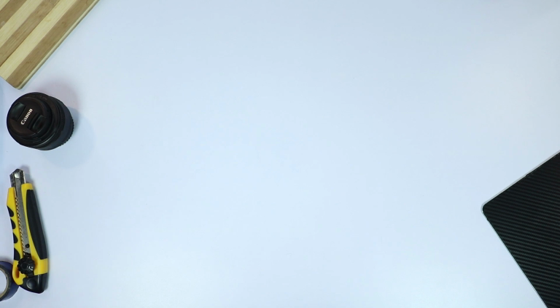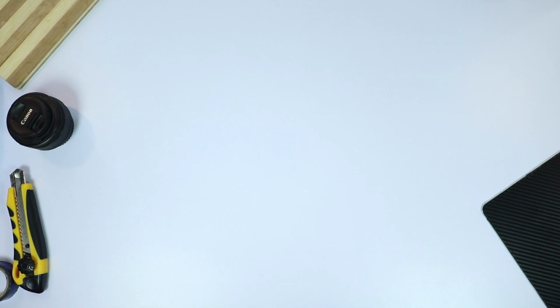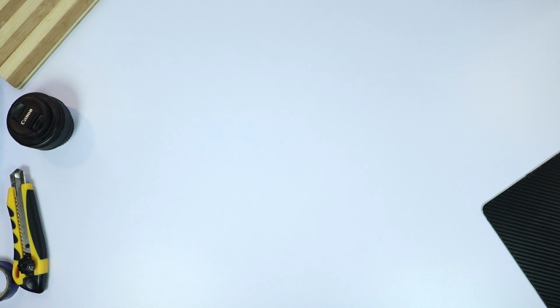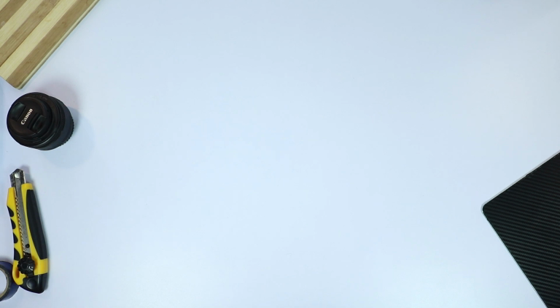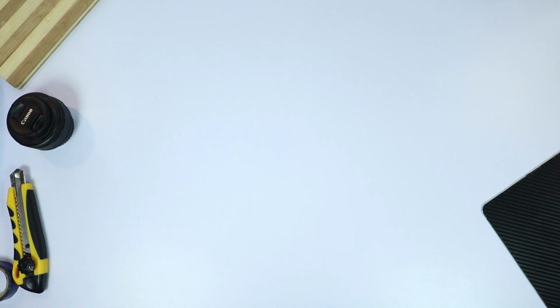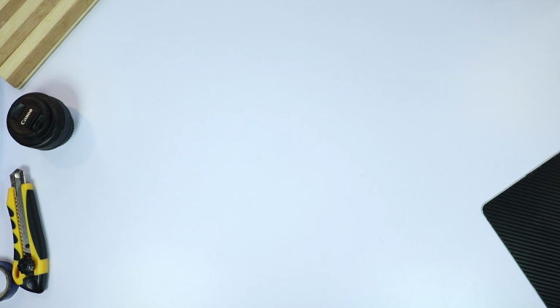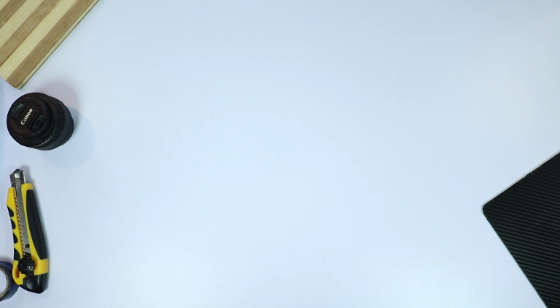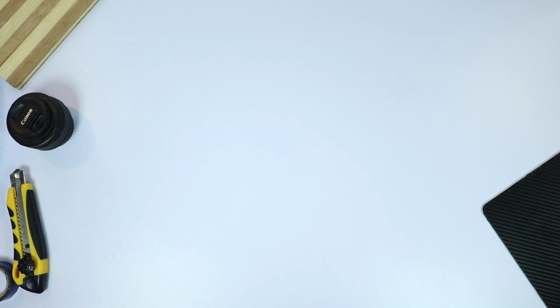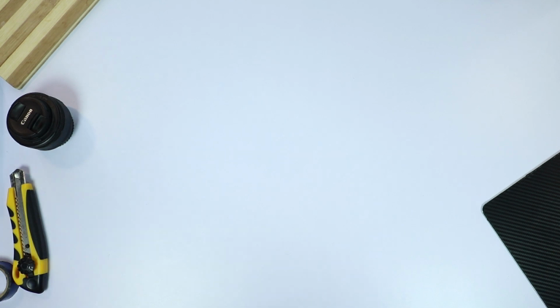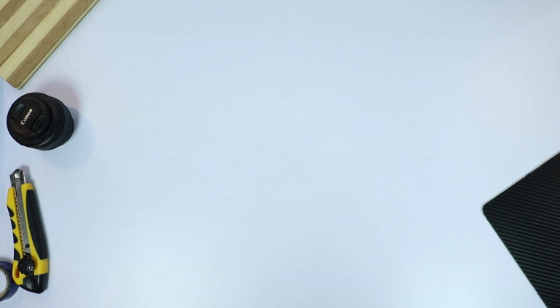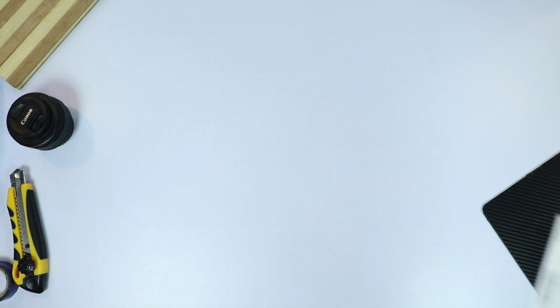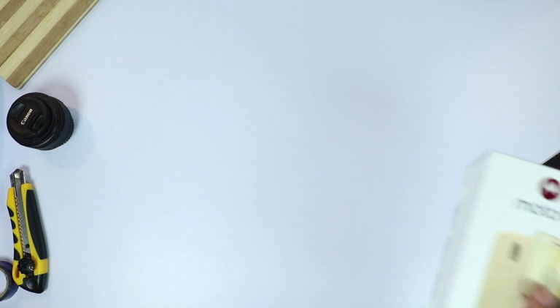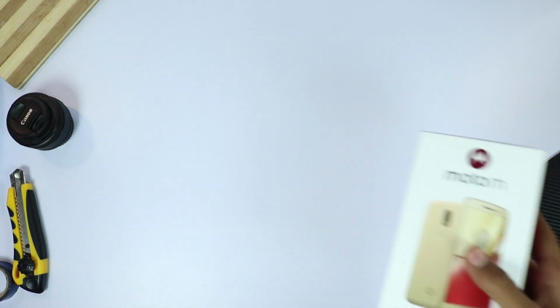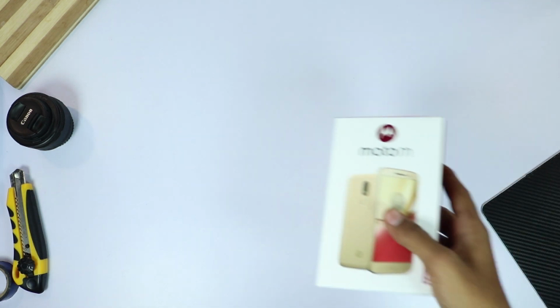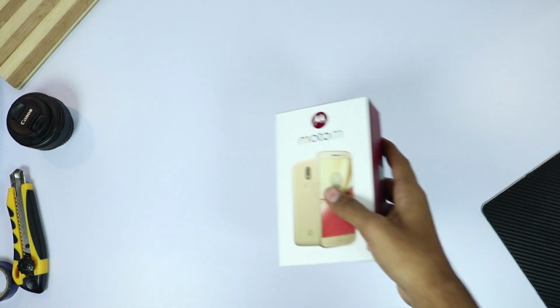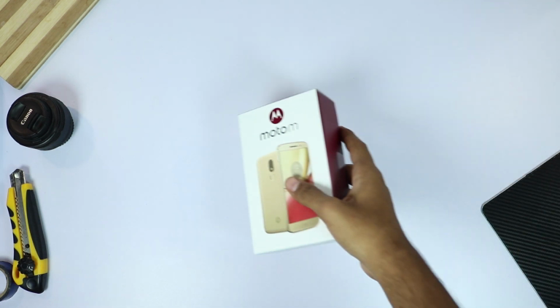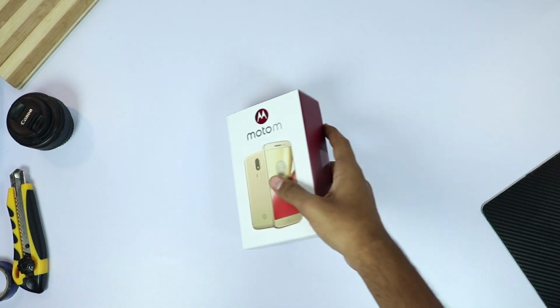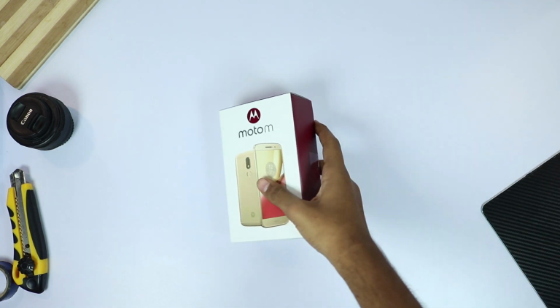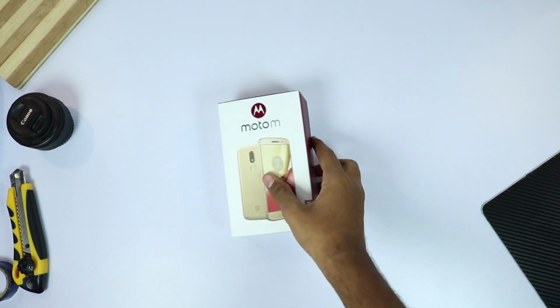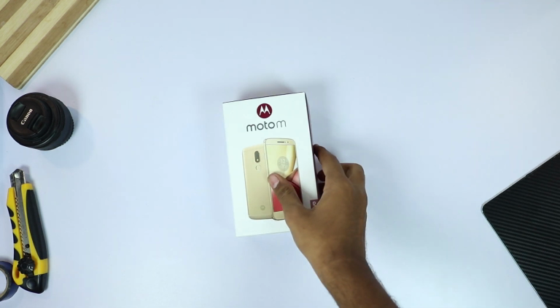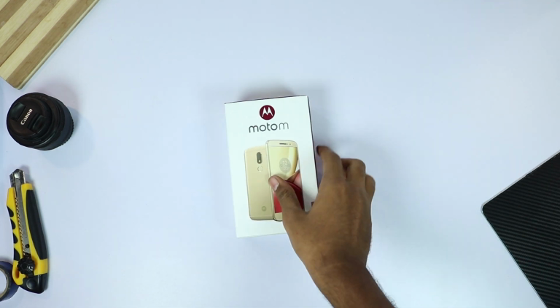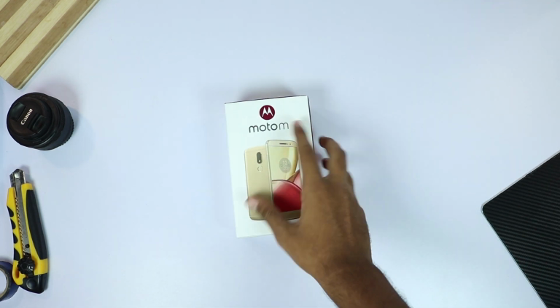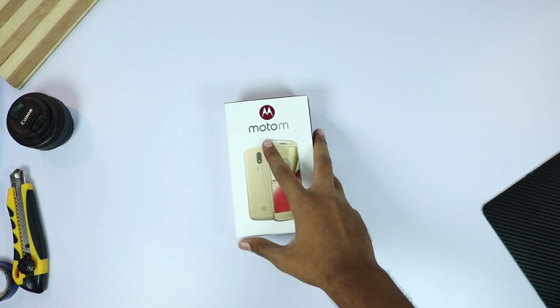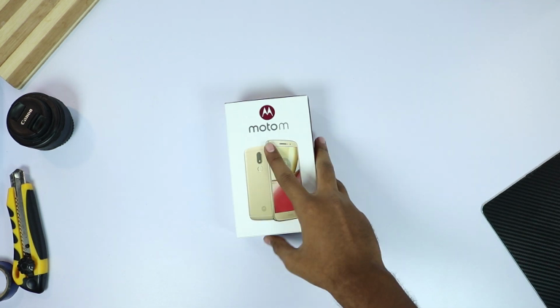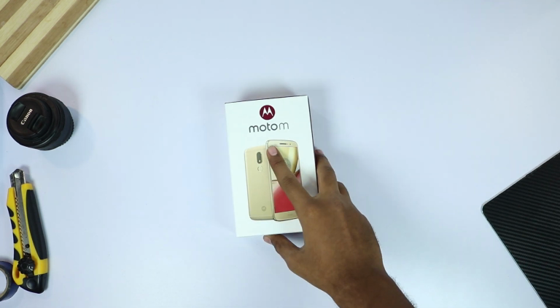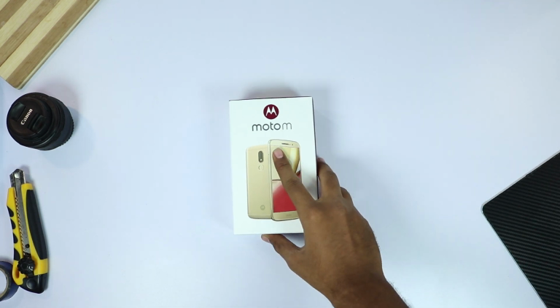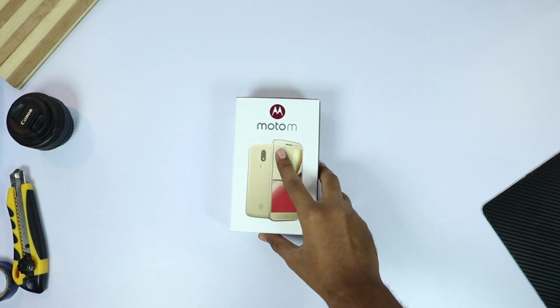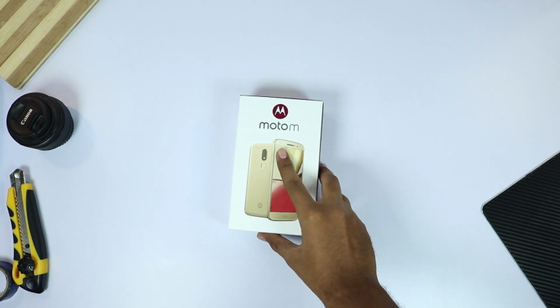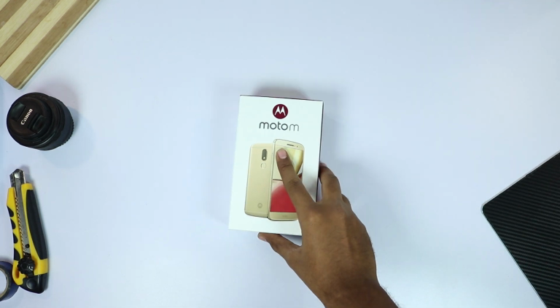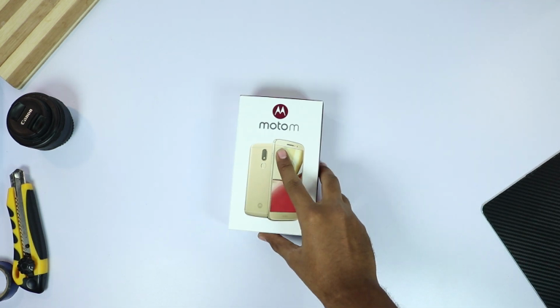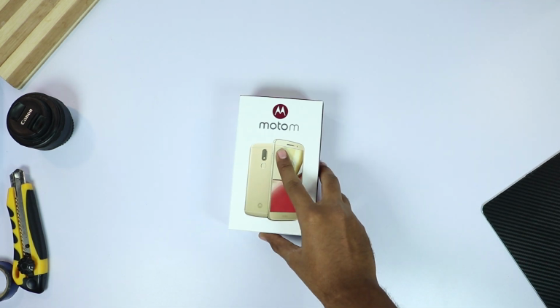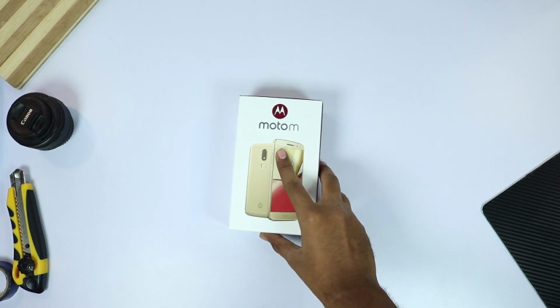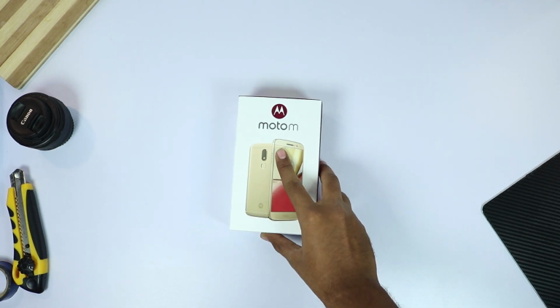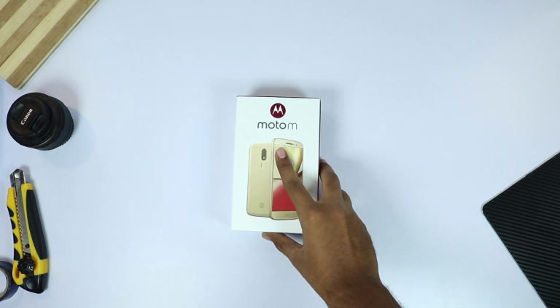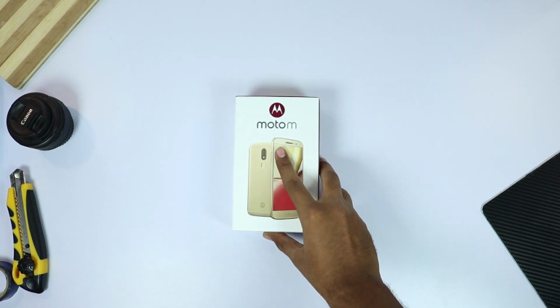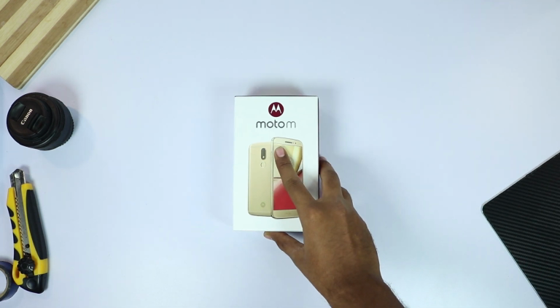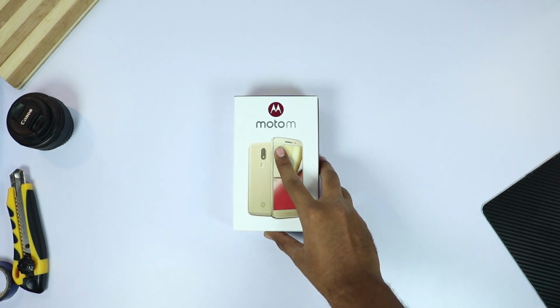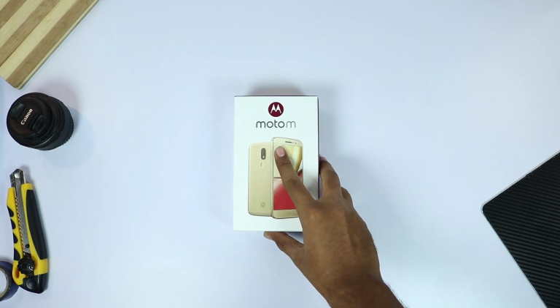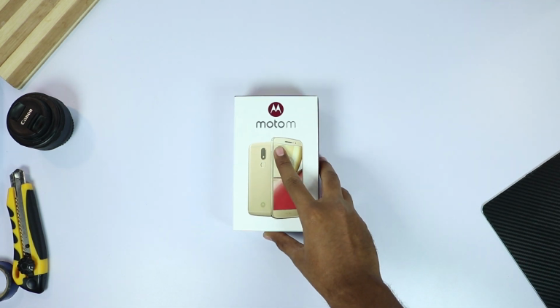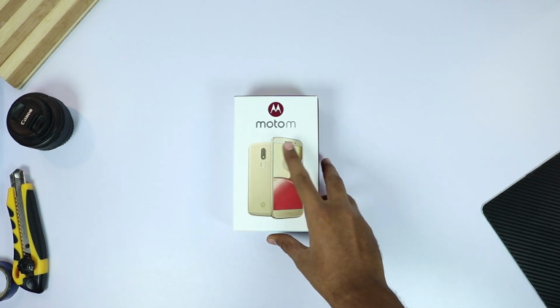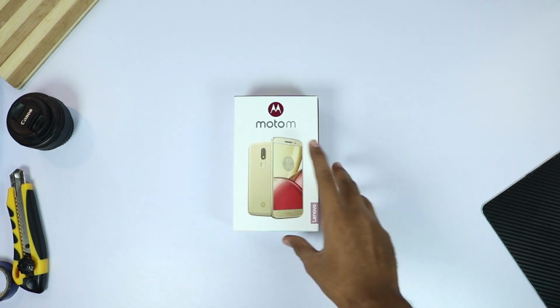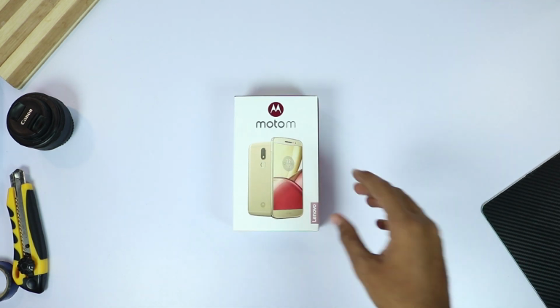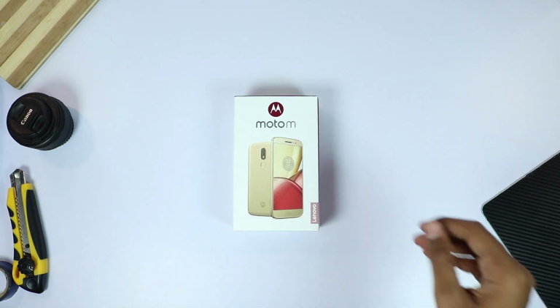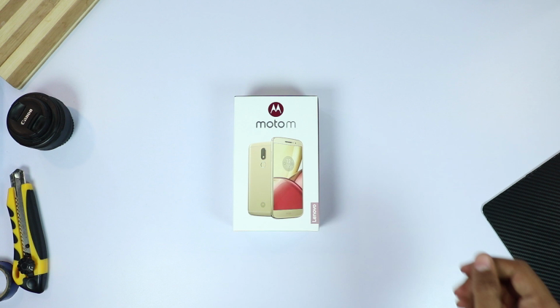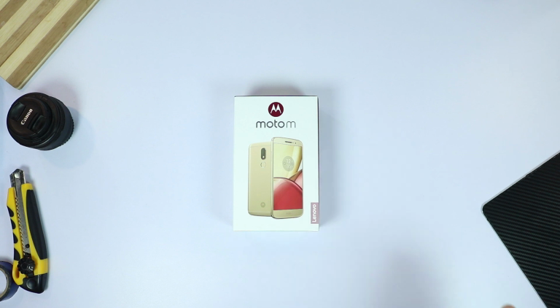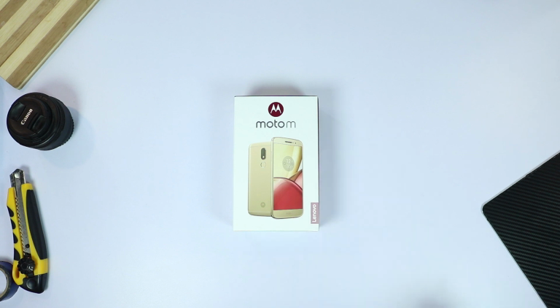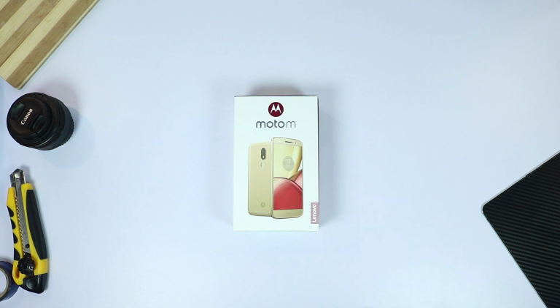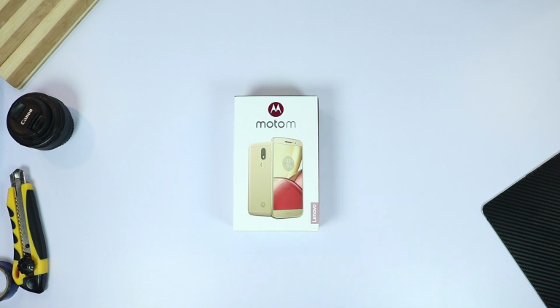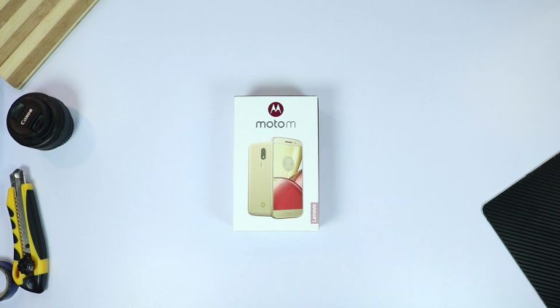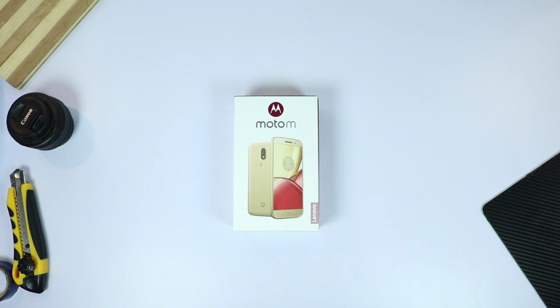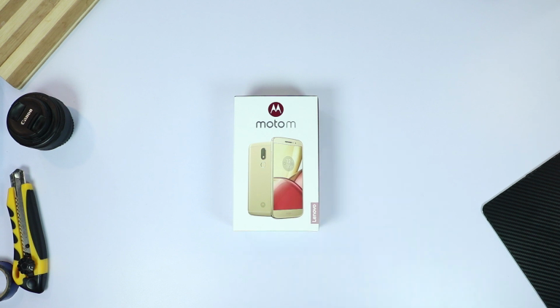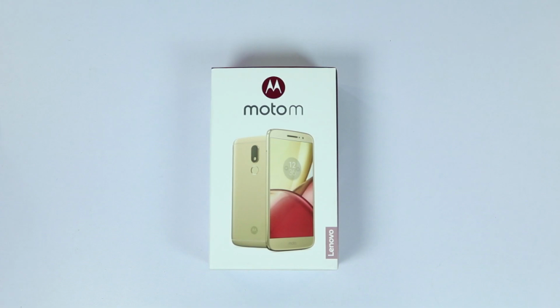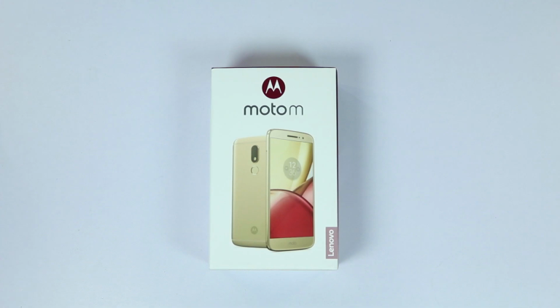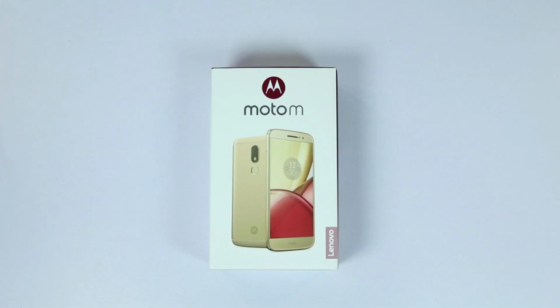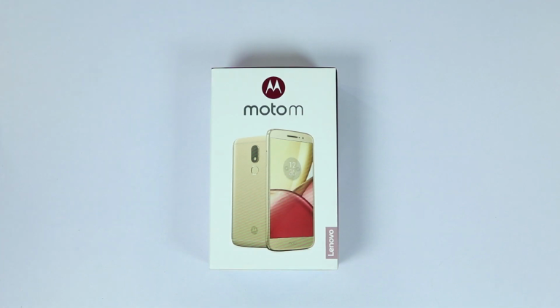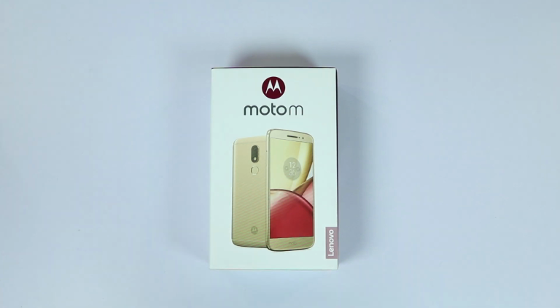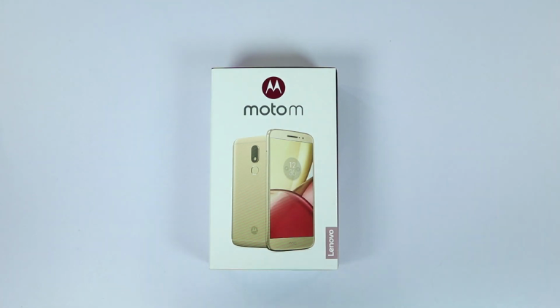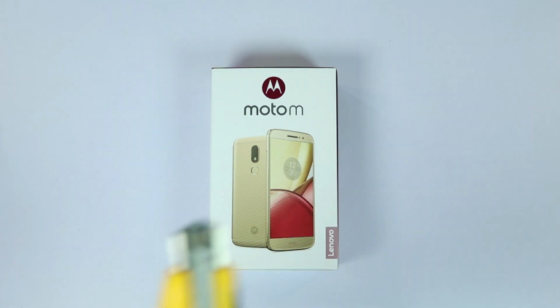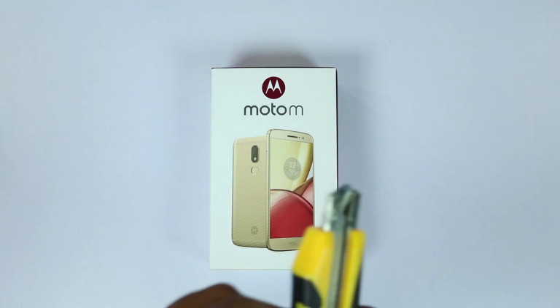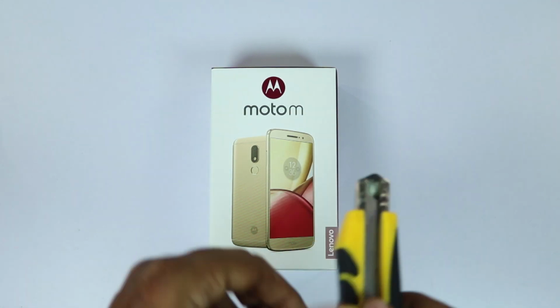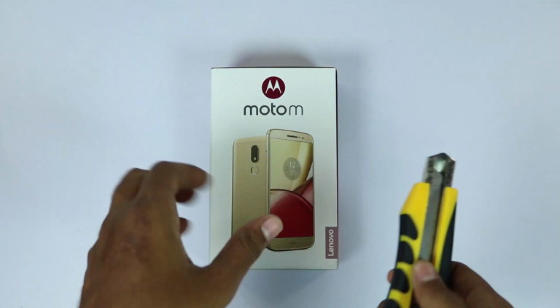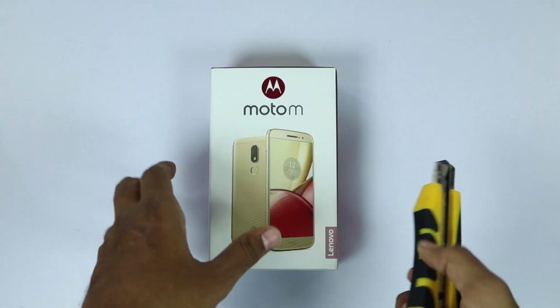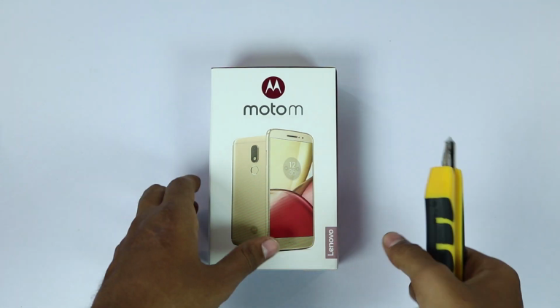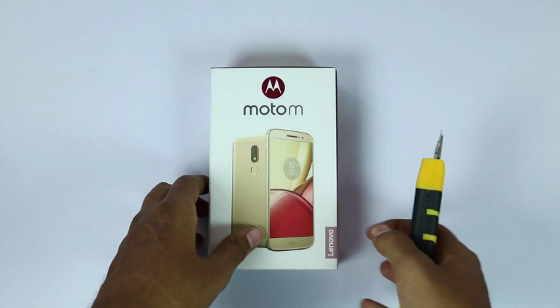Hi there guys, I am Nikhil from greedytech, and this is the unboxing and some initial impressions of Moto M. Let's start with the unboxing.